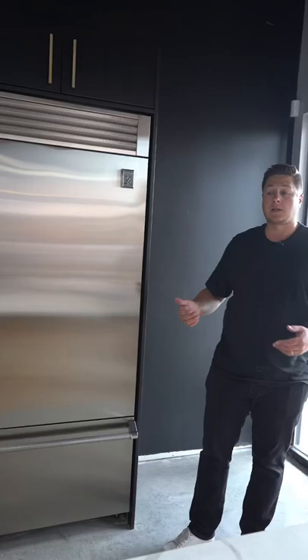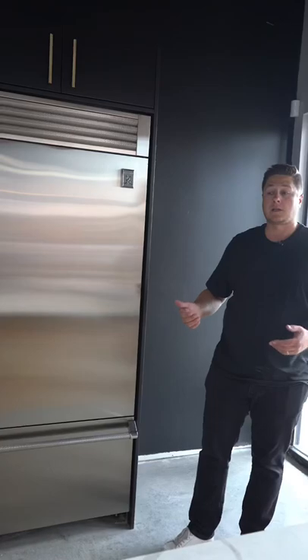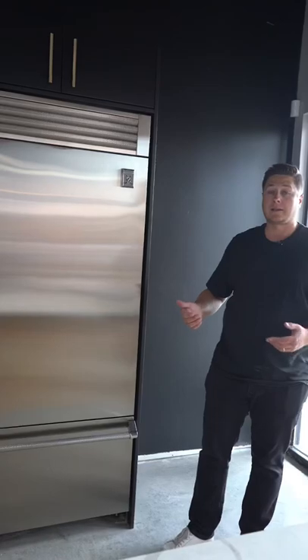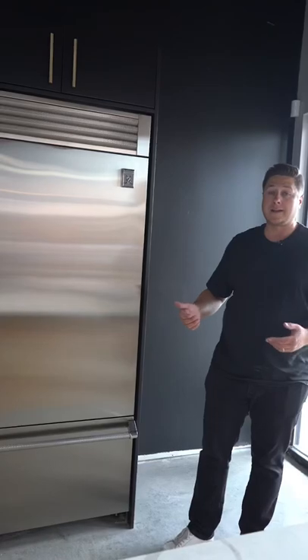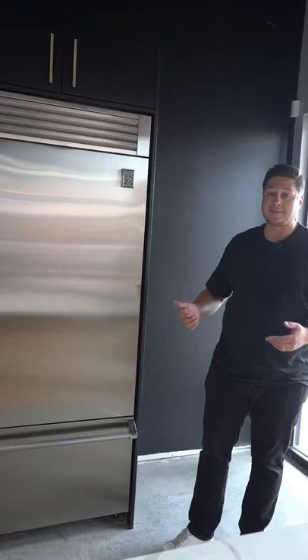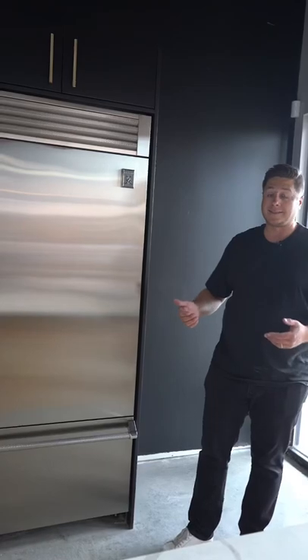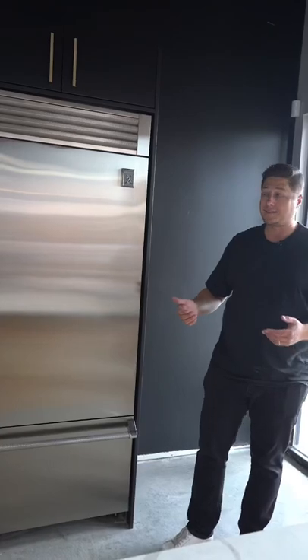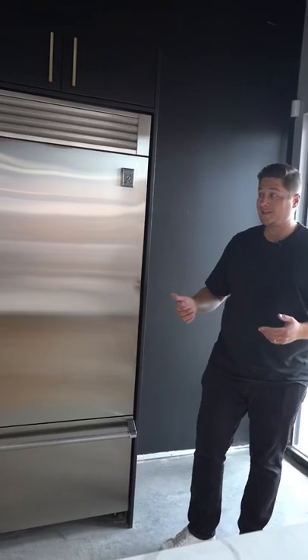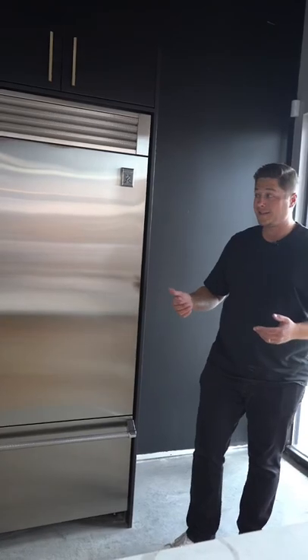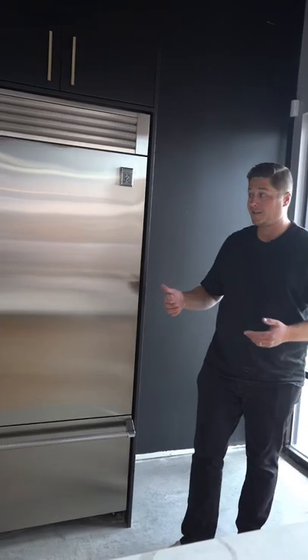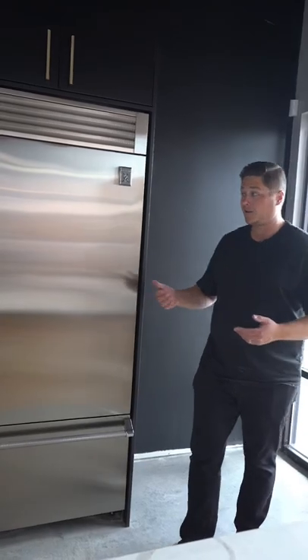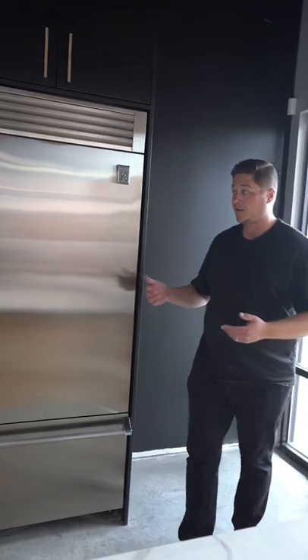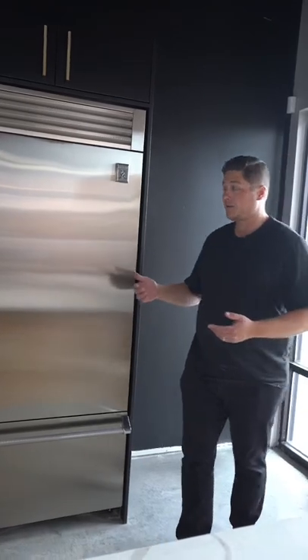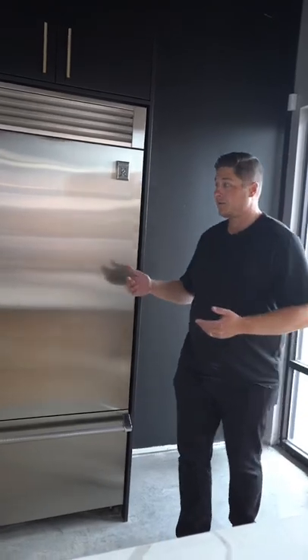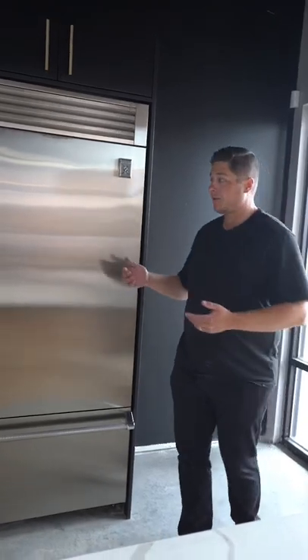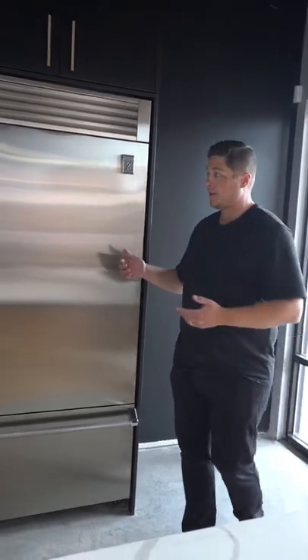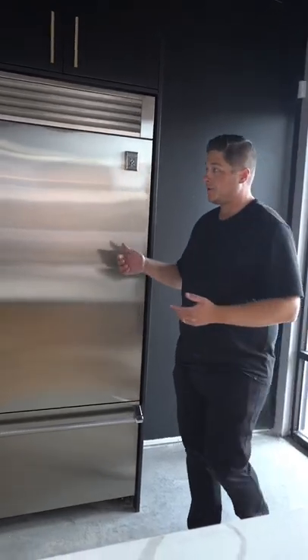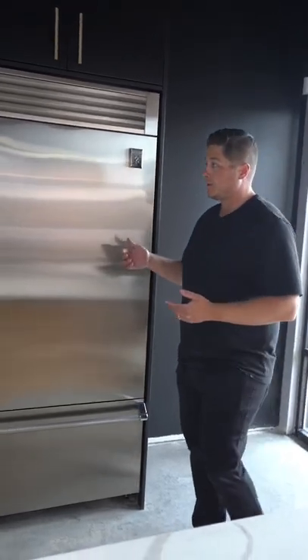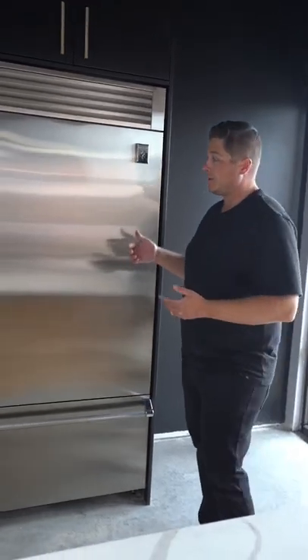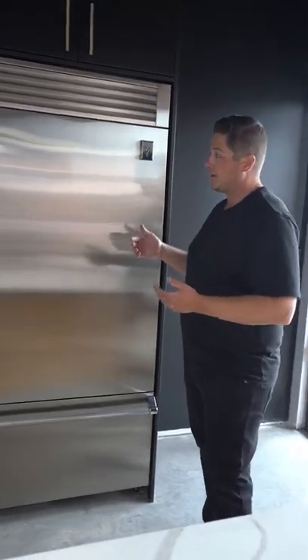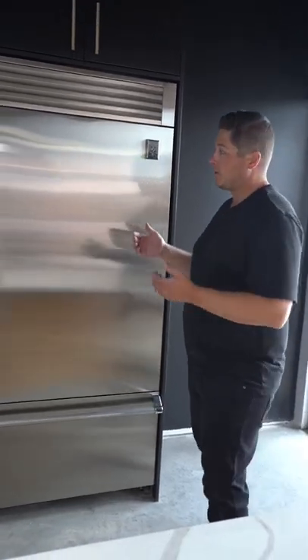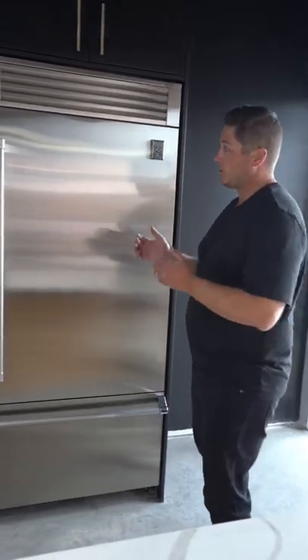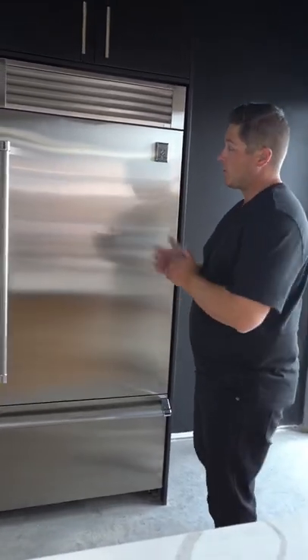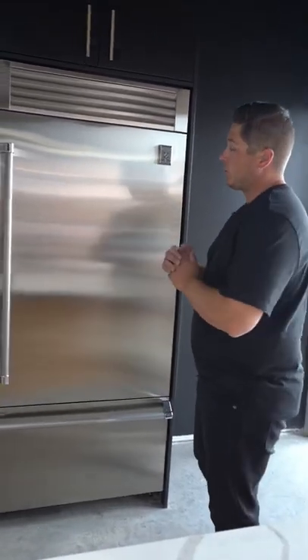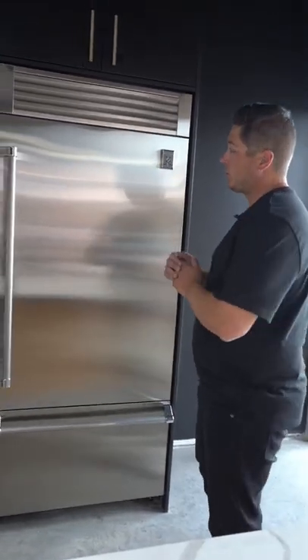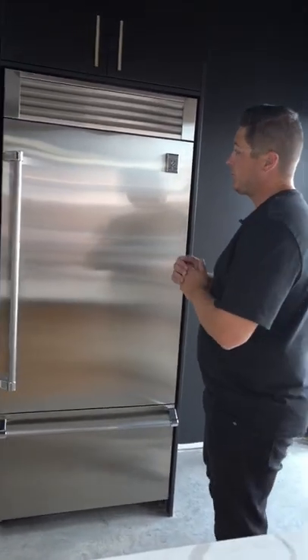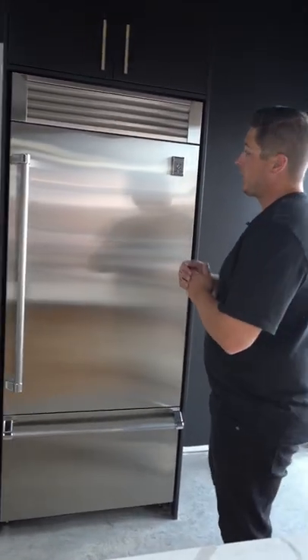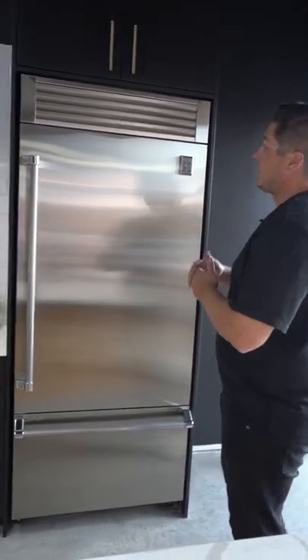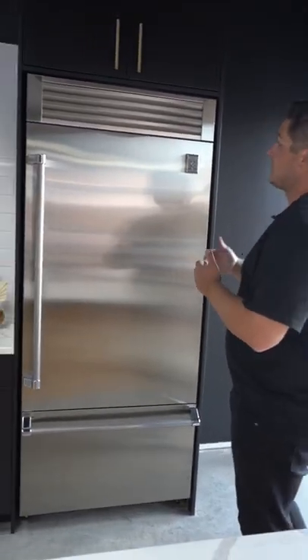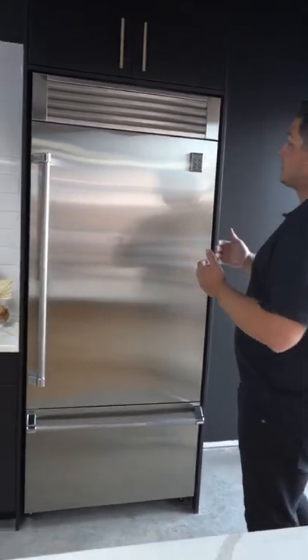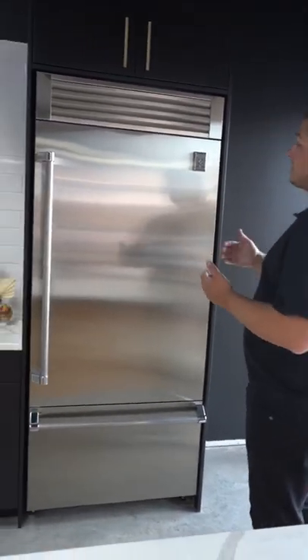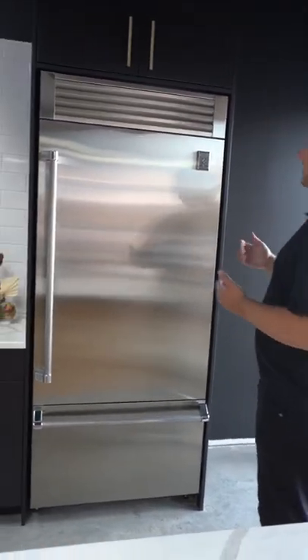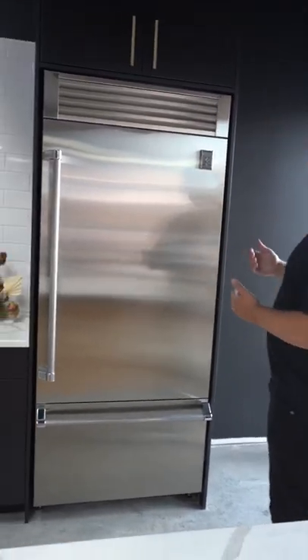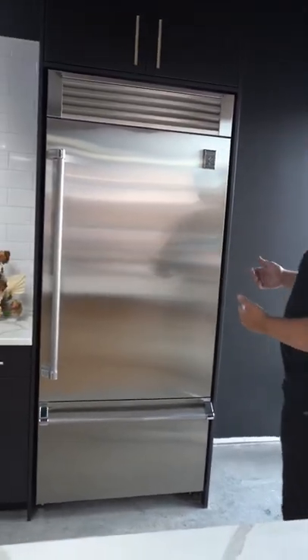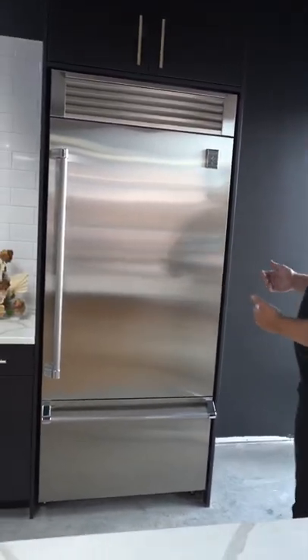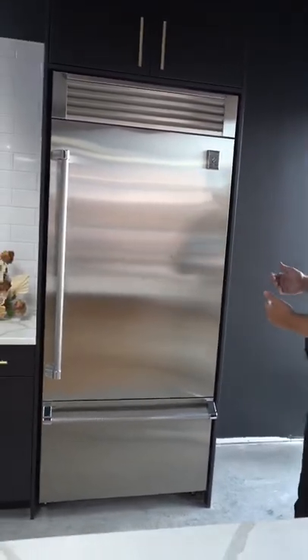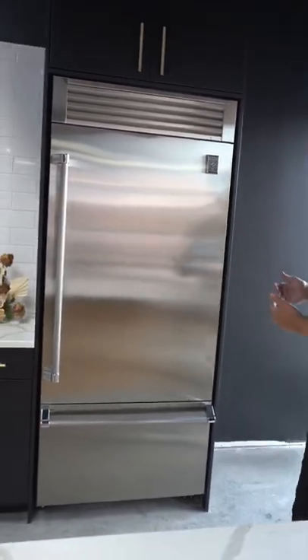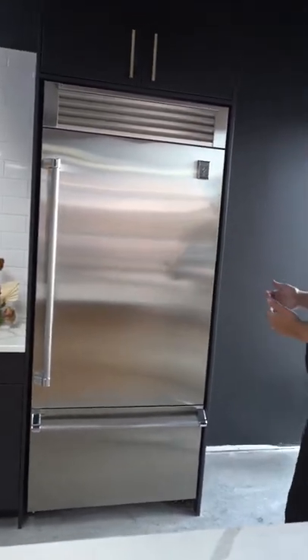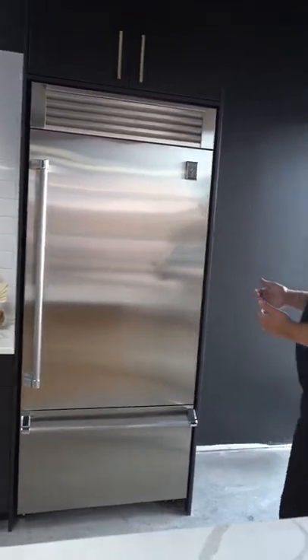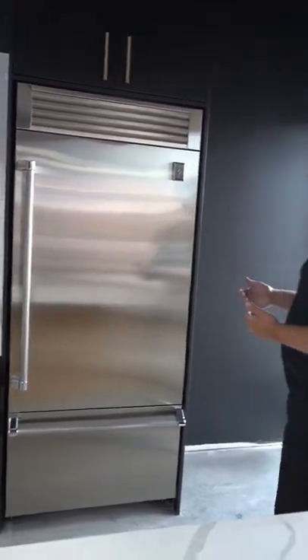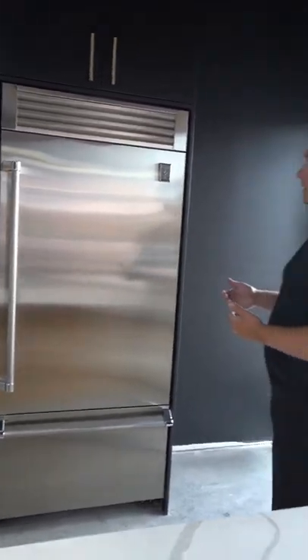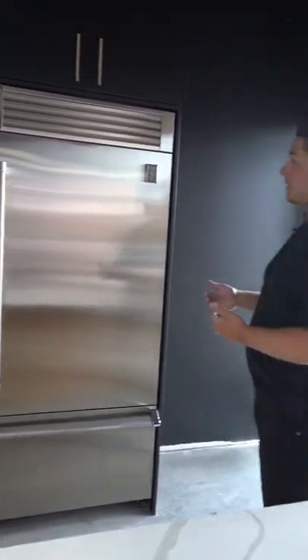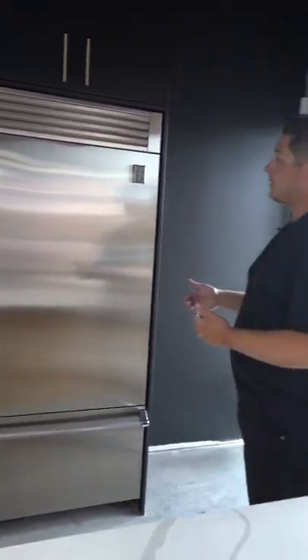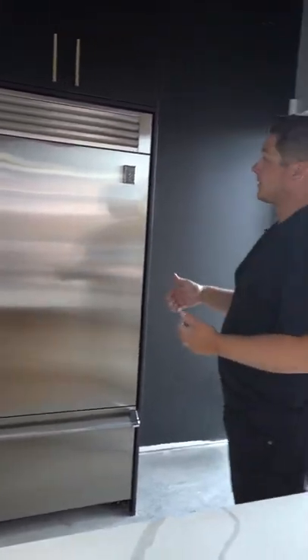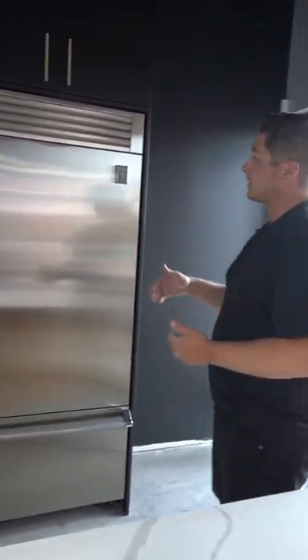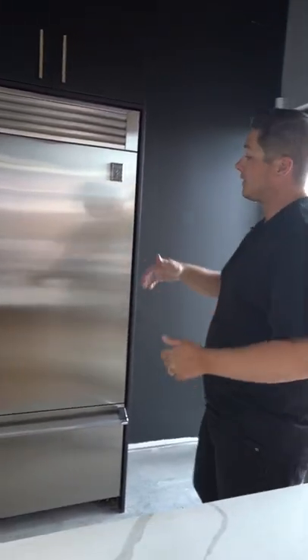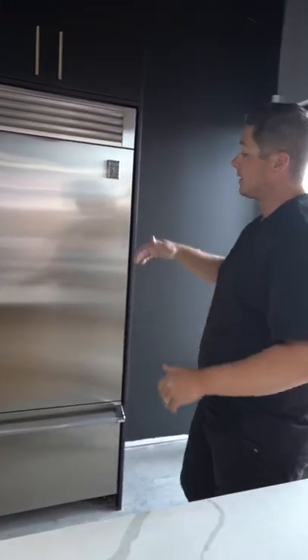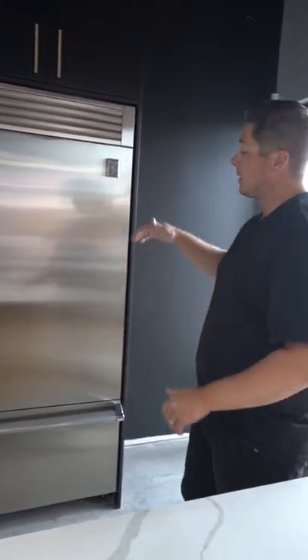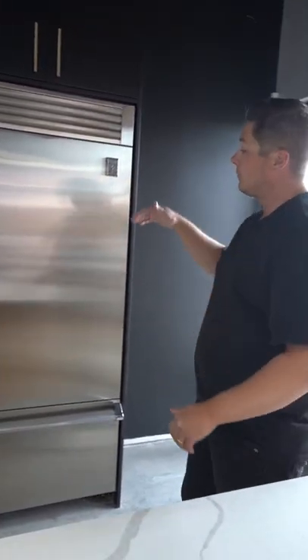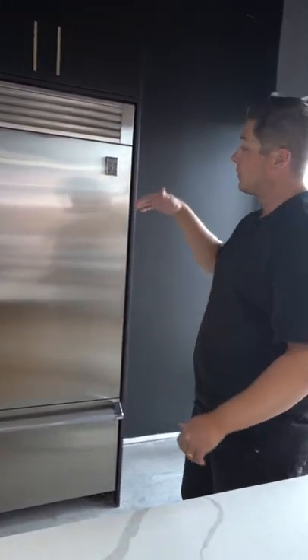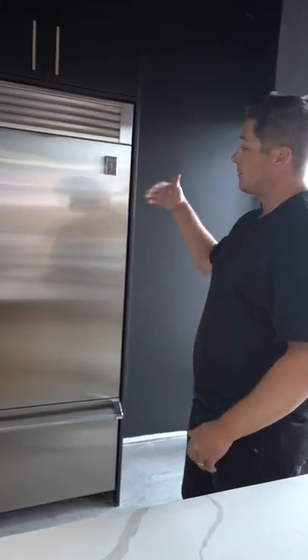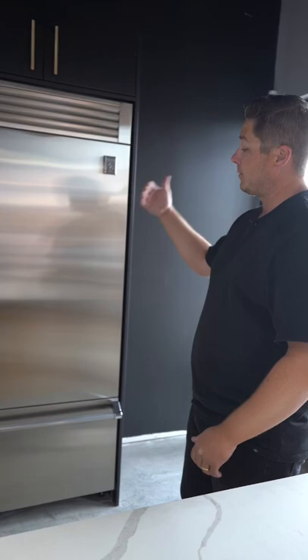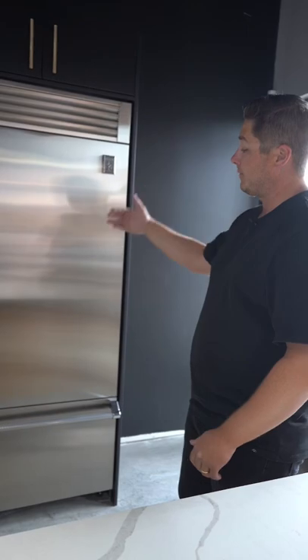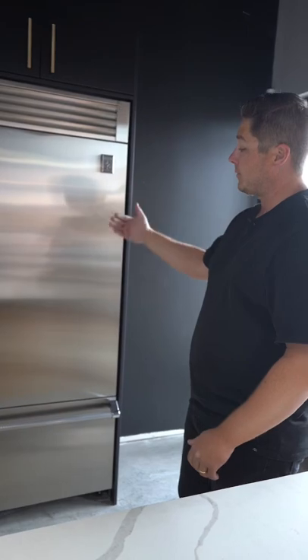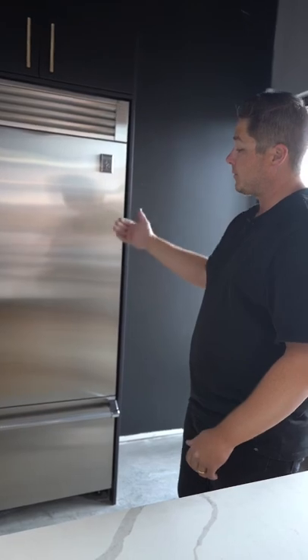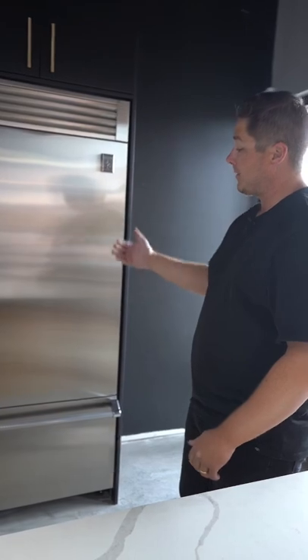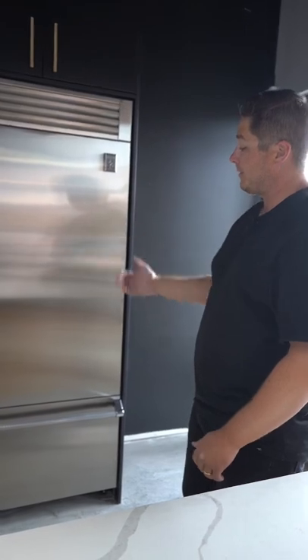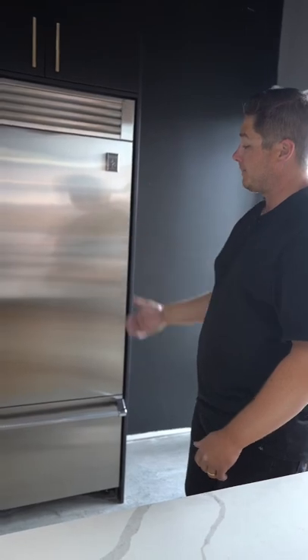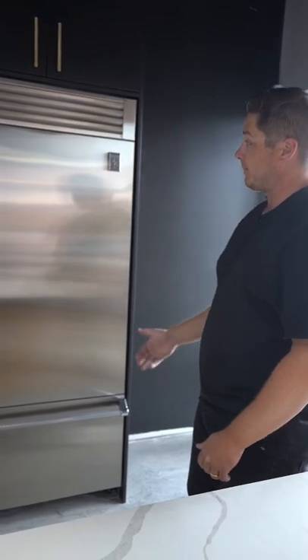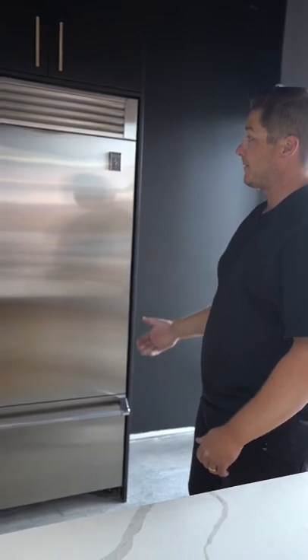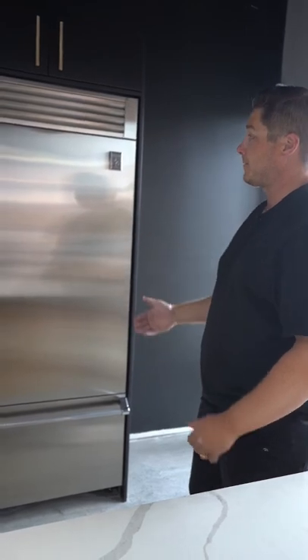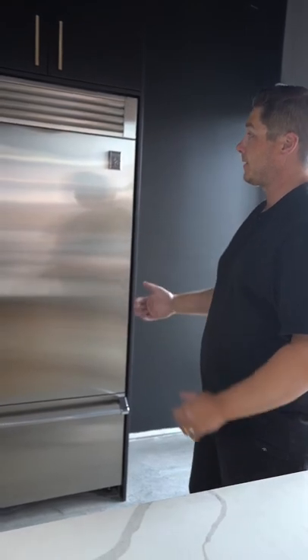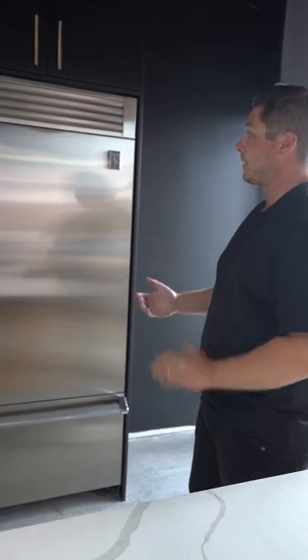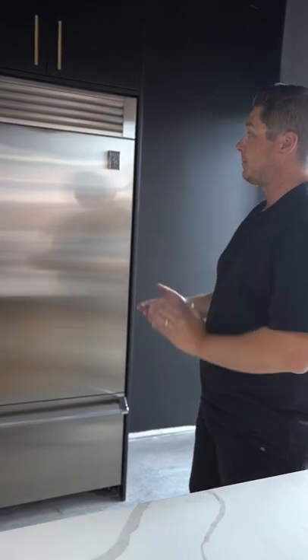Guys, this is in our new kitchen, in our showroom. This is the Heston refrigerator that's gonna come with the refrigerator and freezer combo.